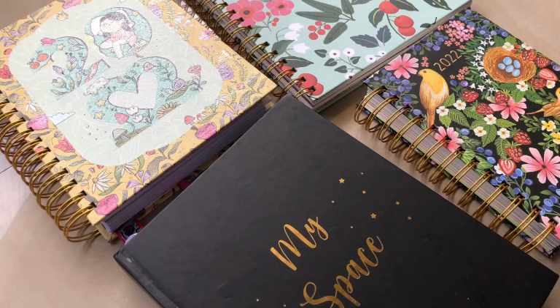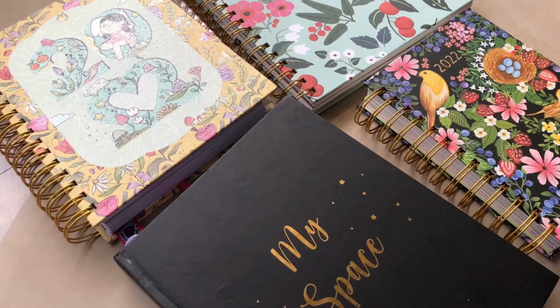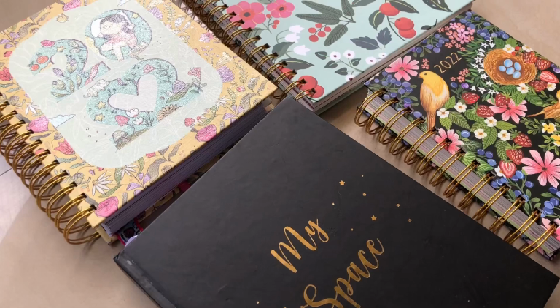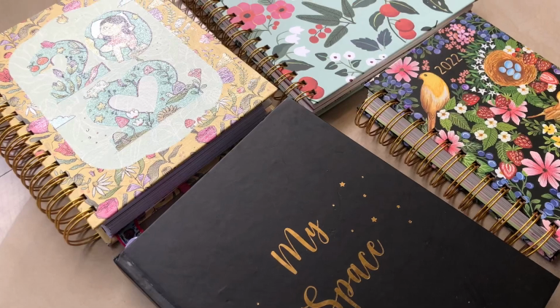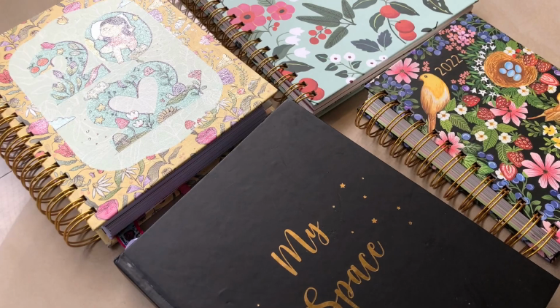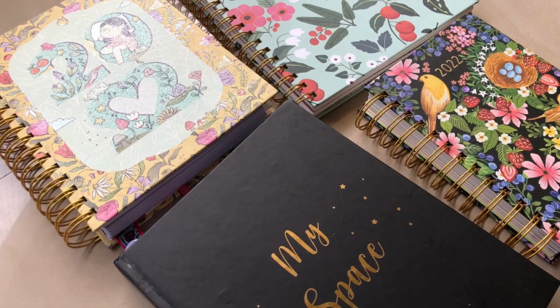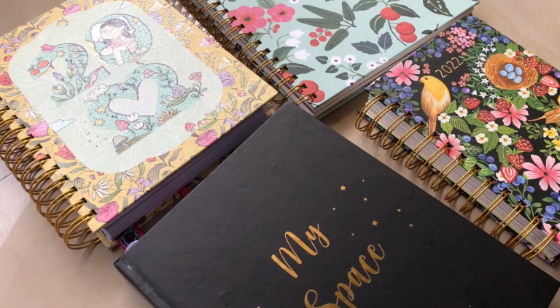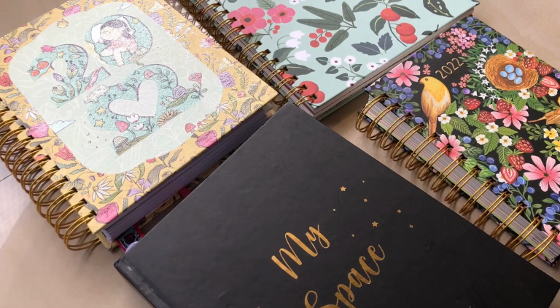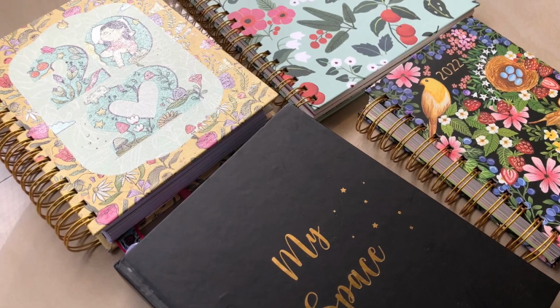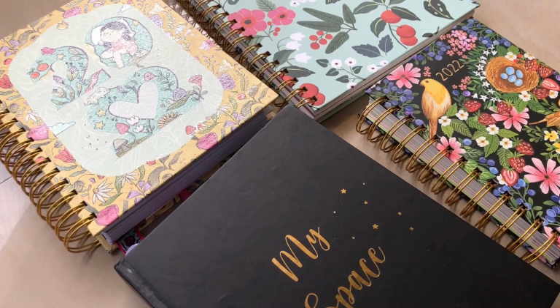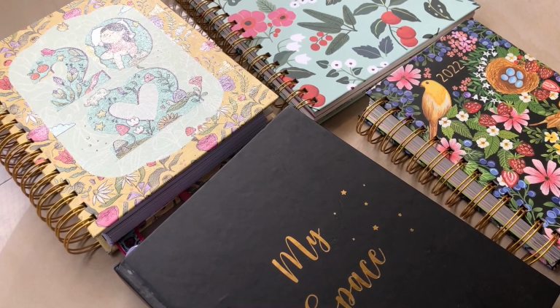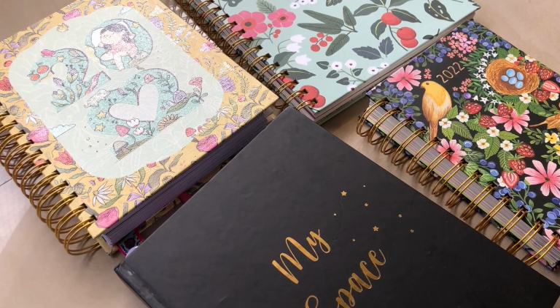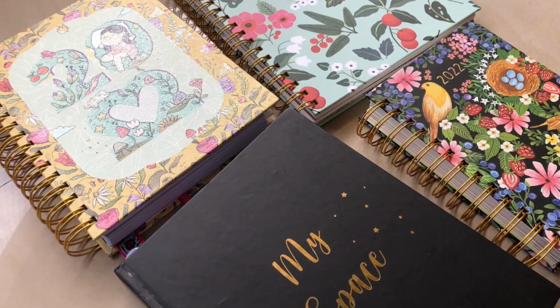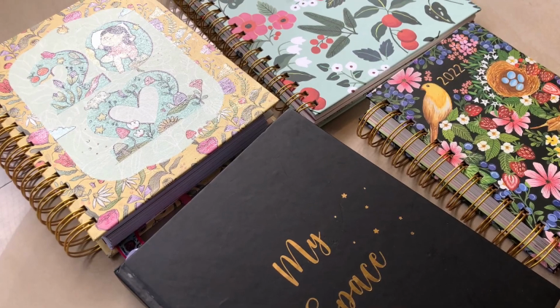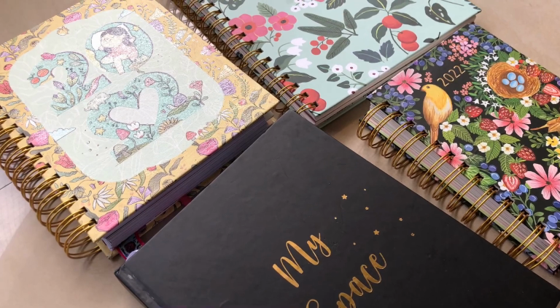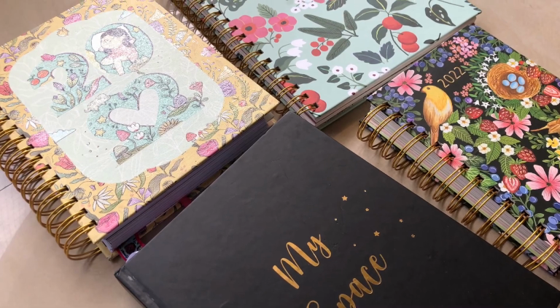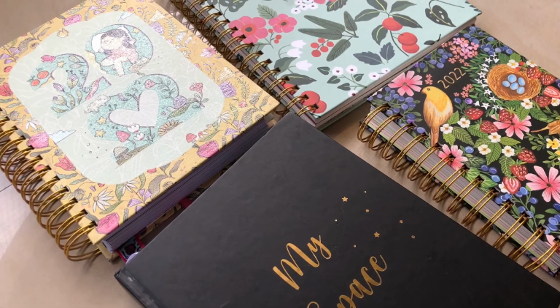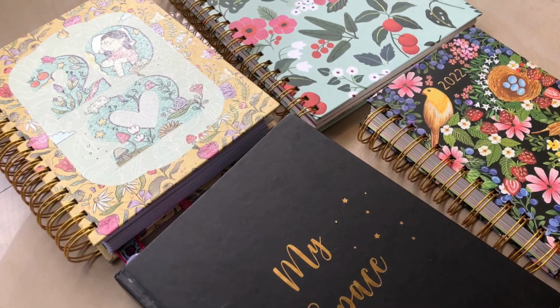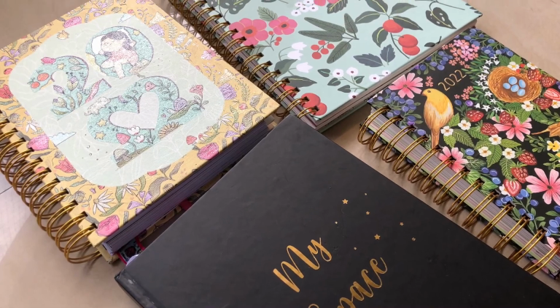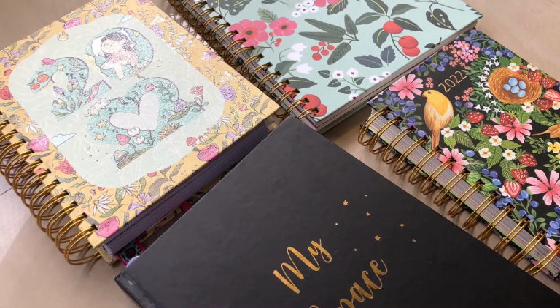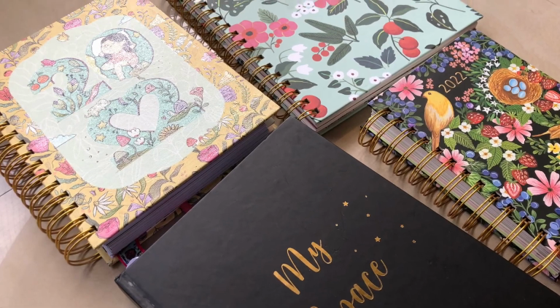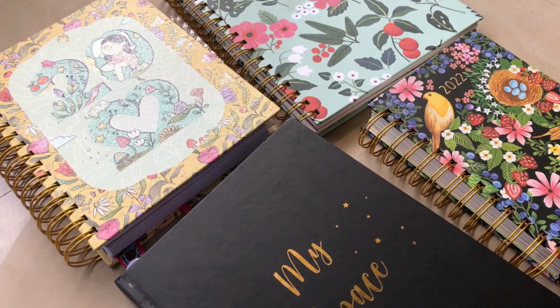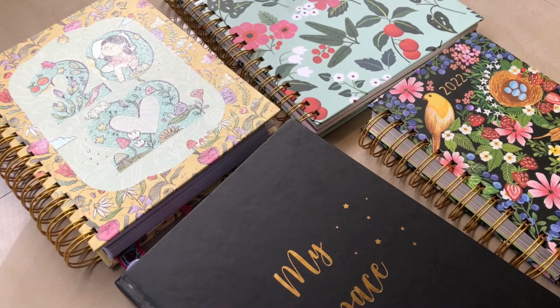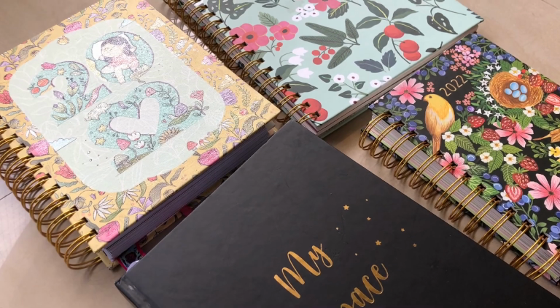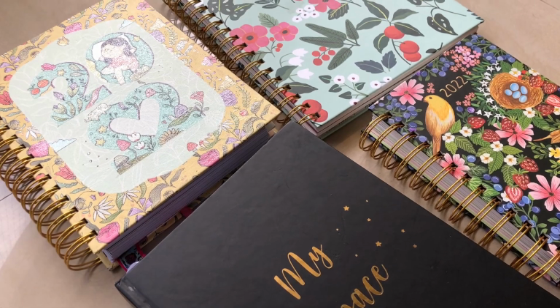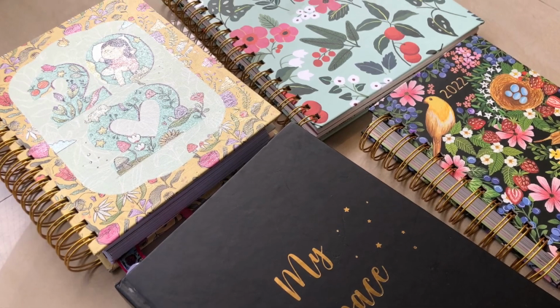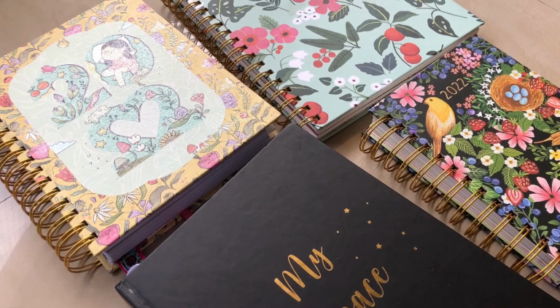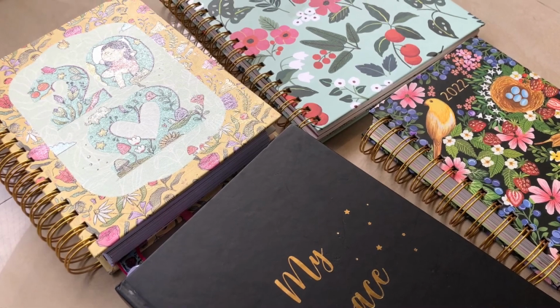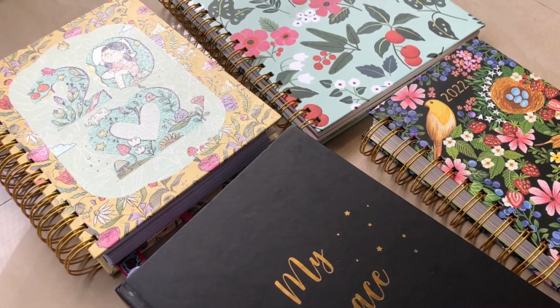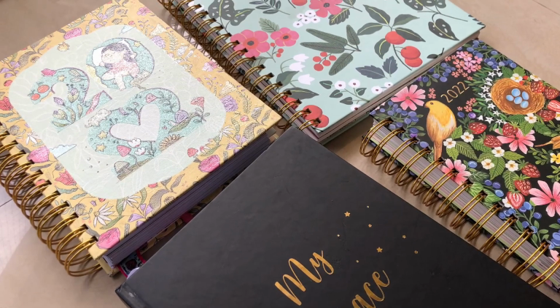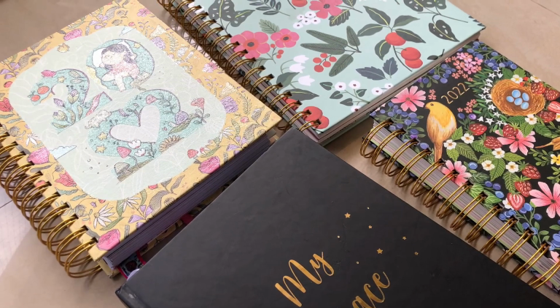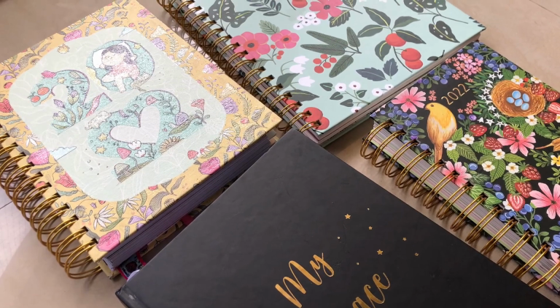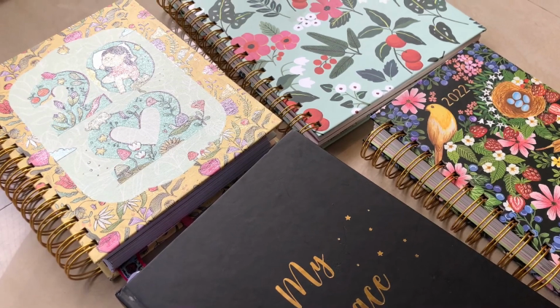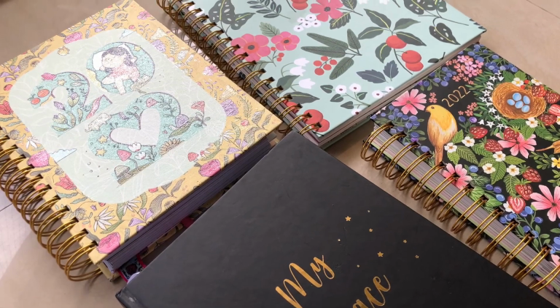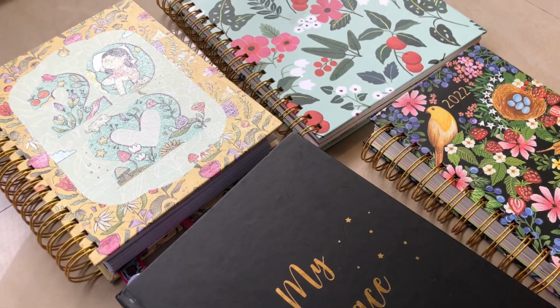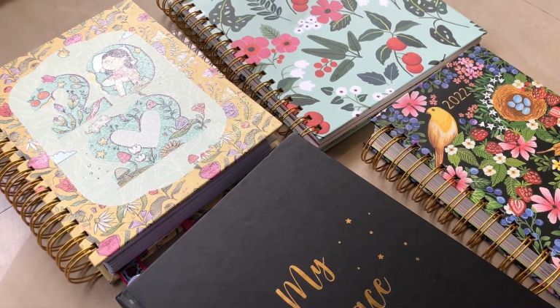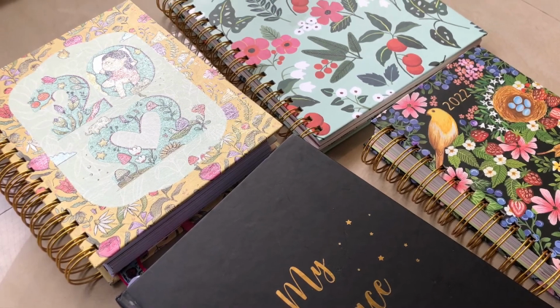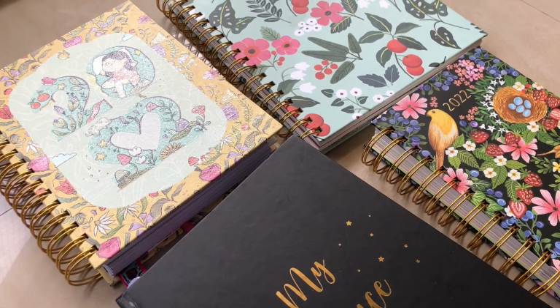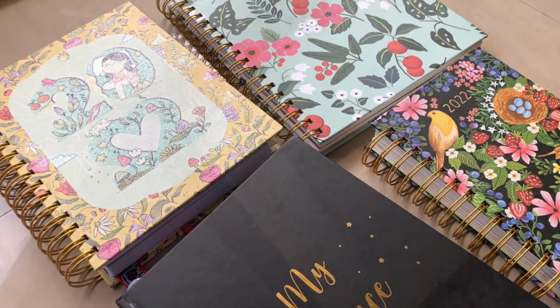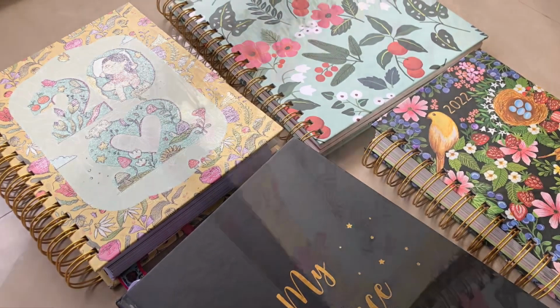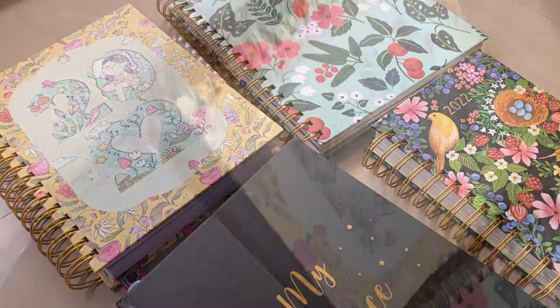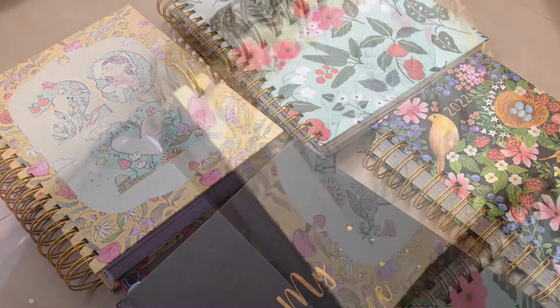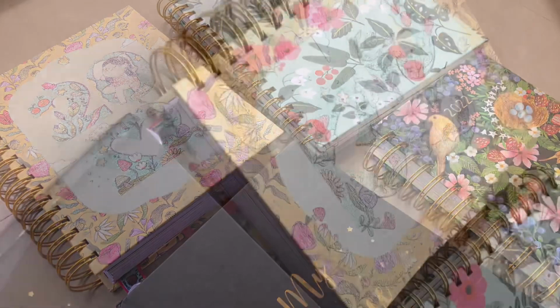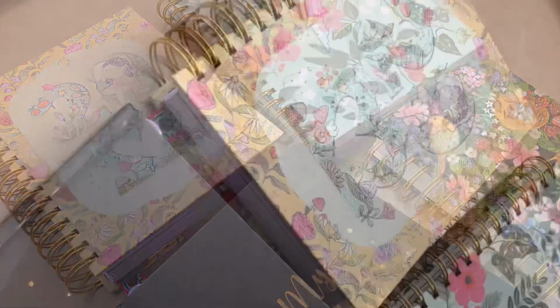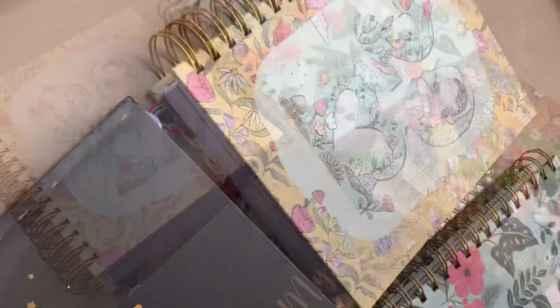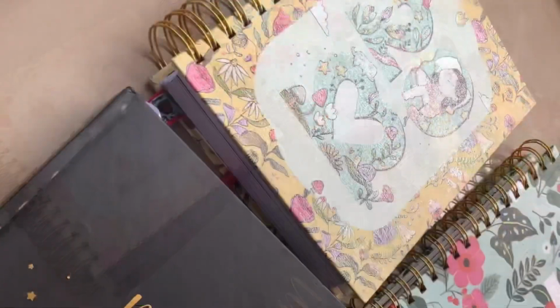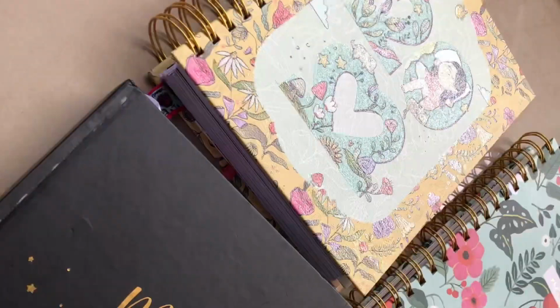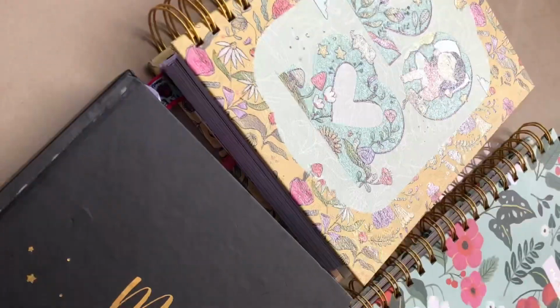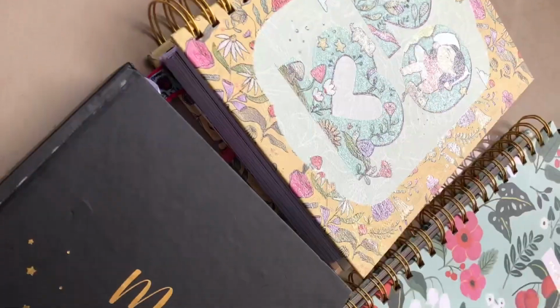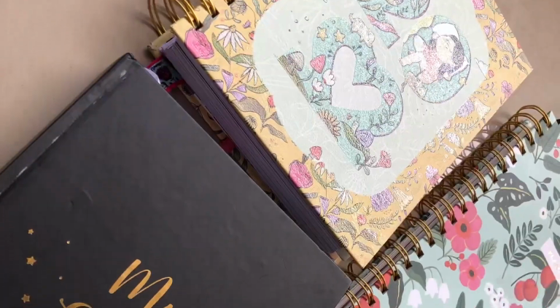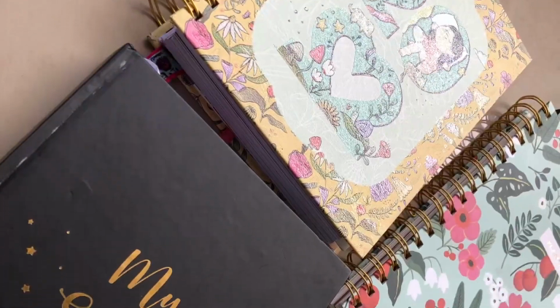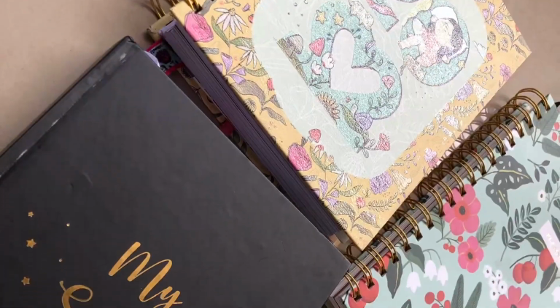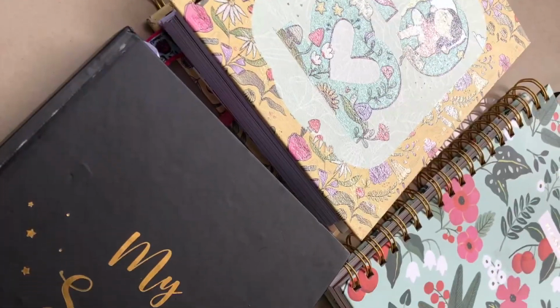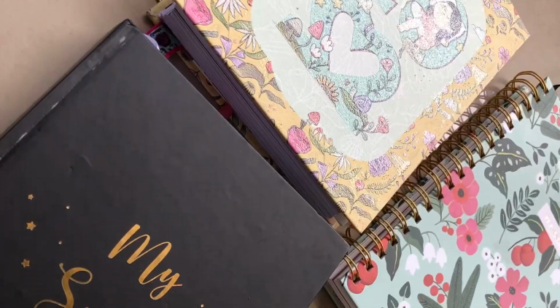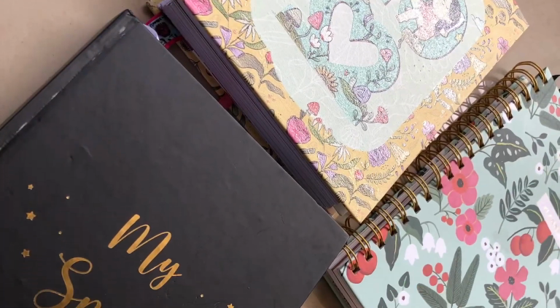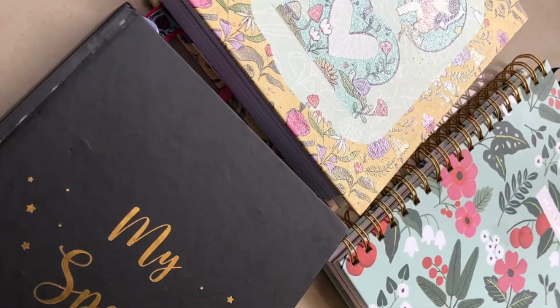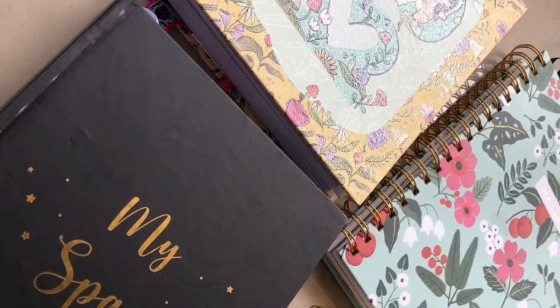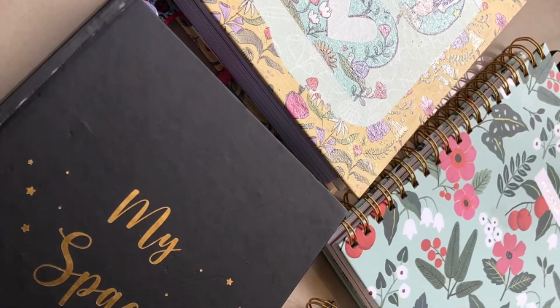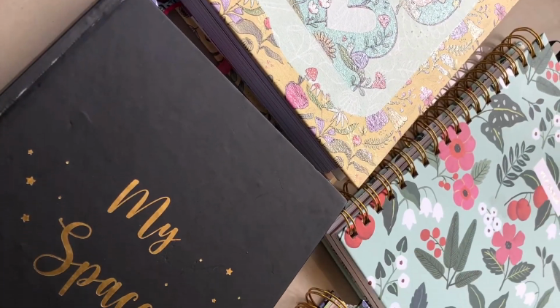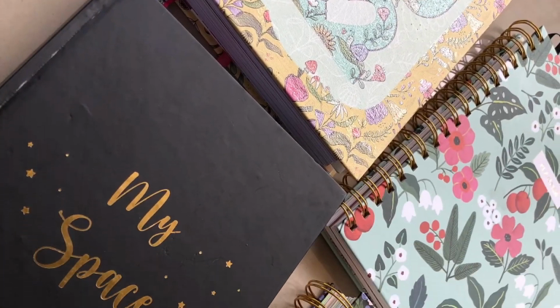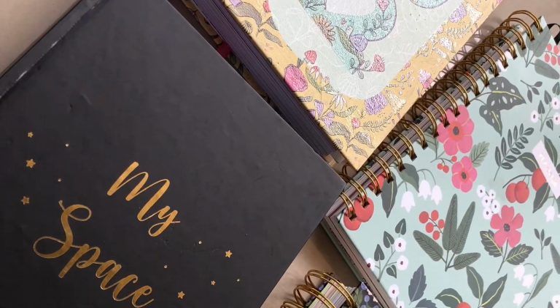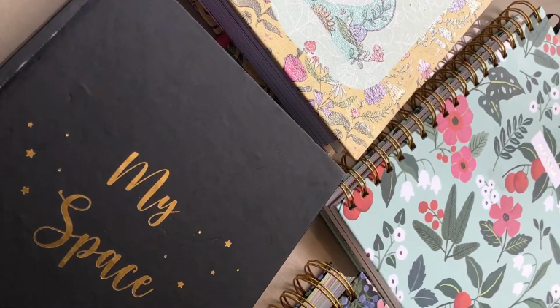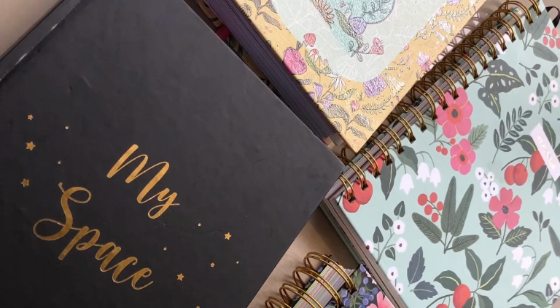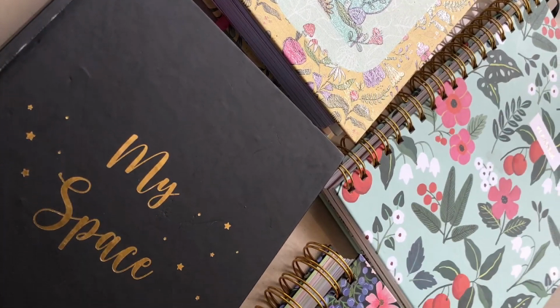Hello everyone, welcome to my channel. In this video, I am going to tell you how to repurpose an old planner to use it for the current year.